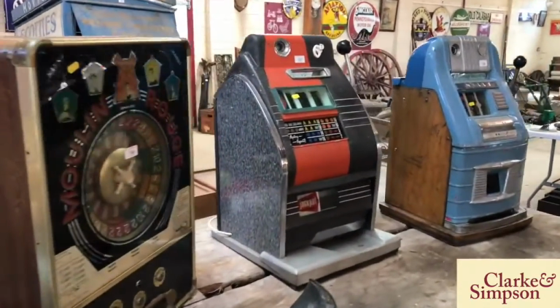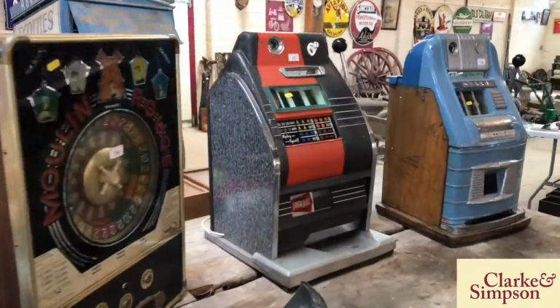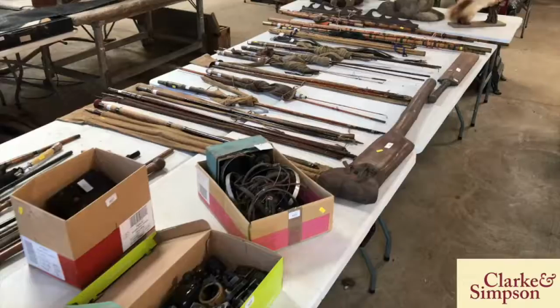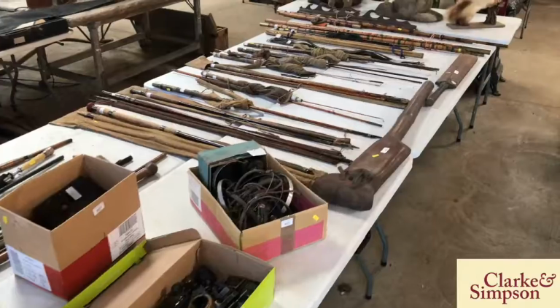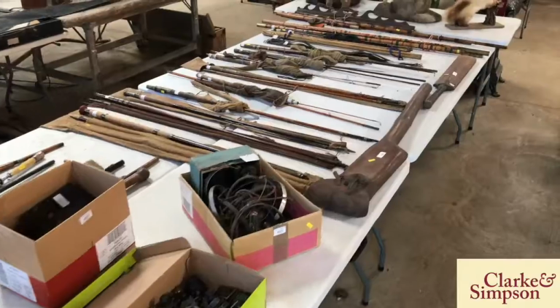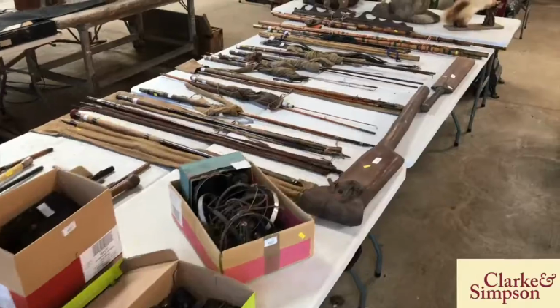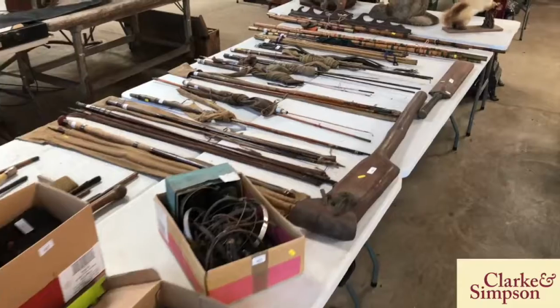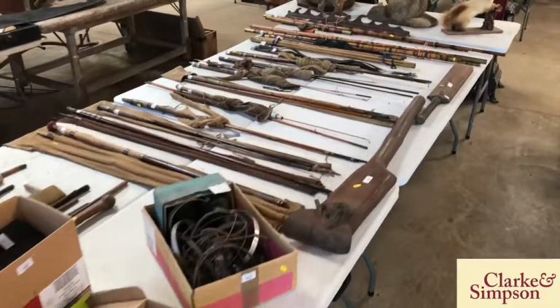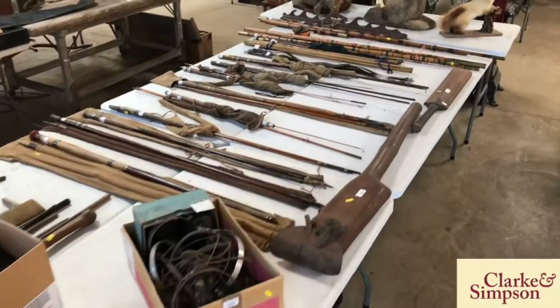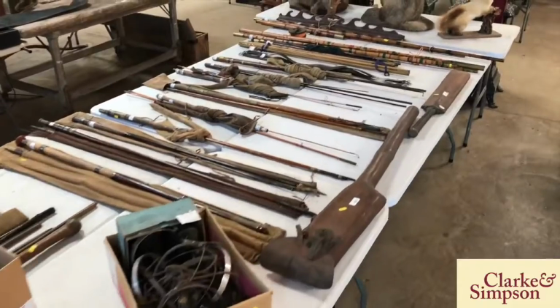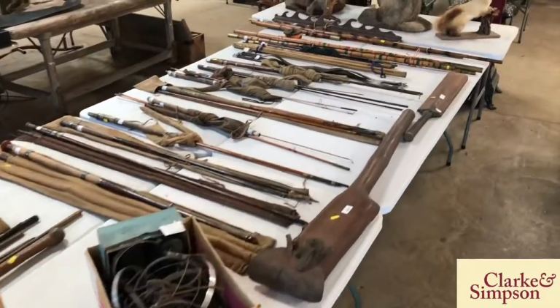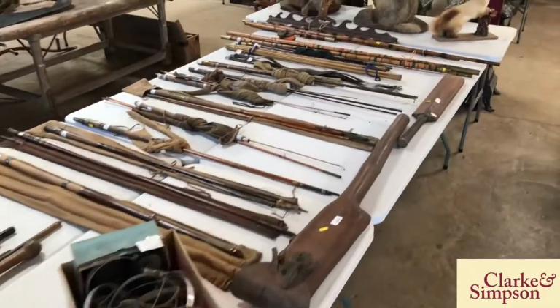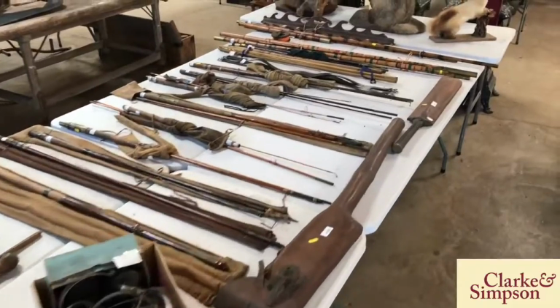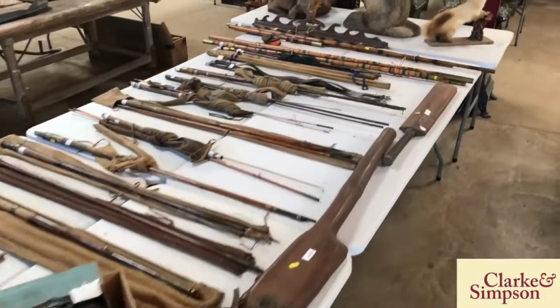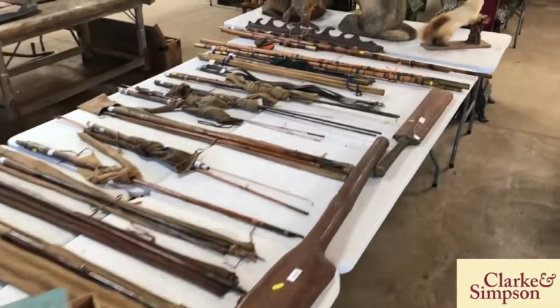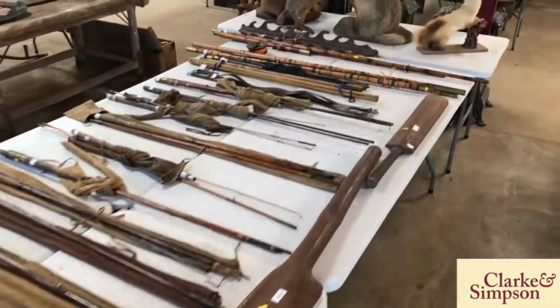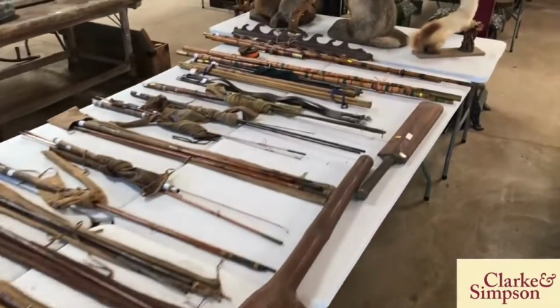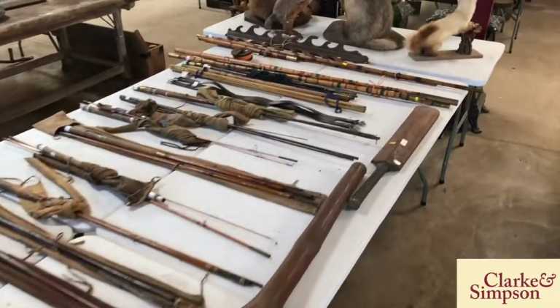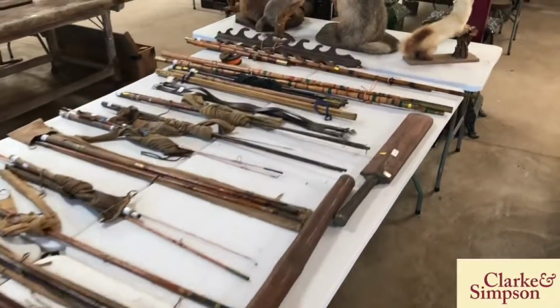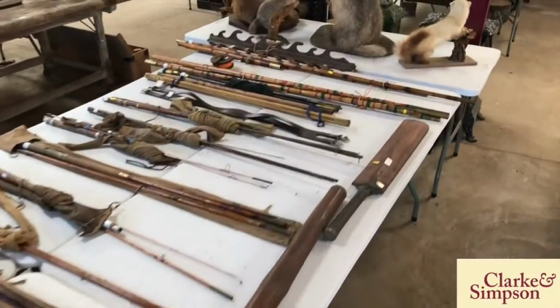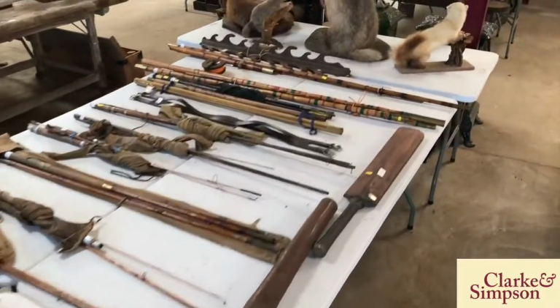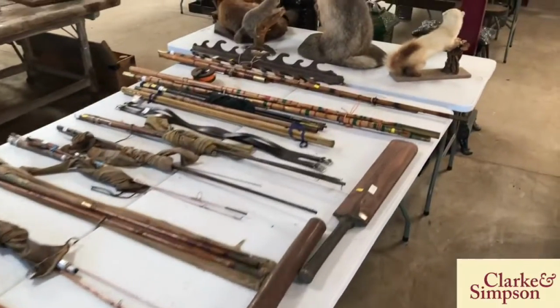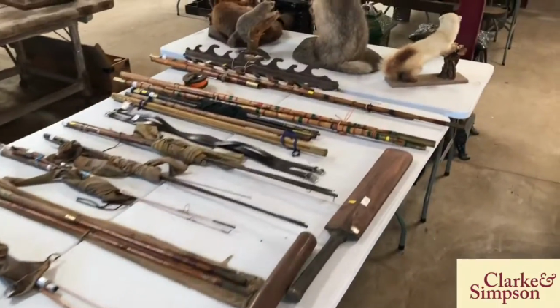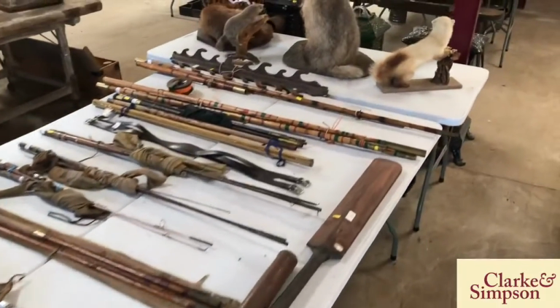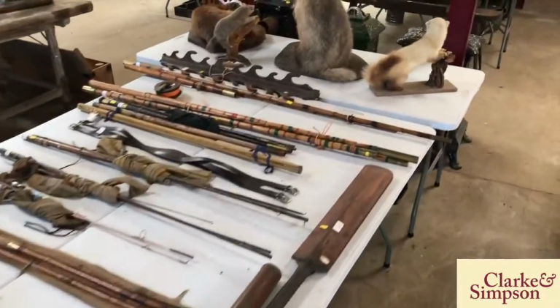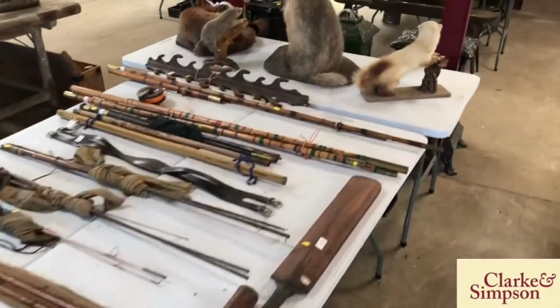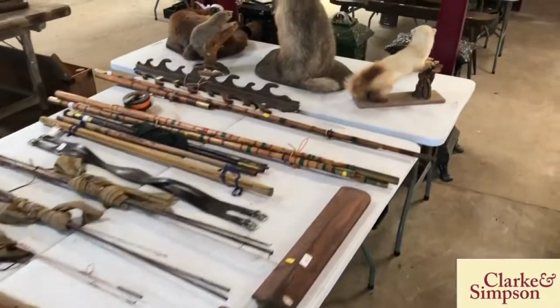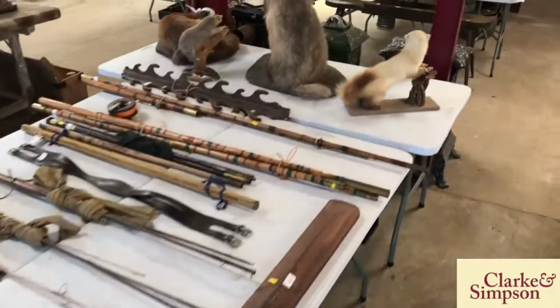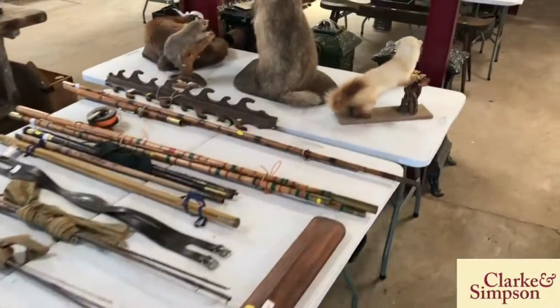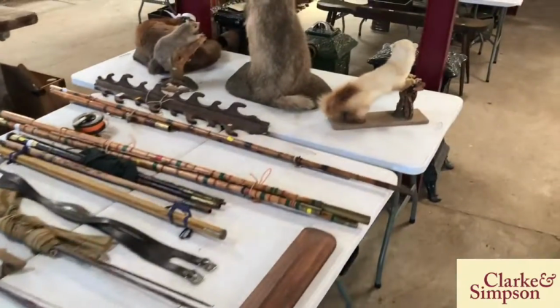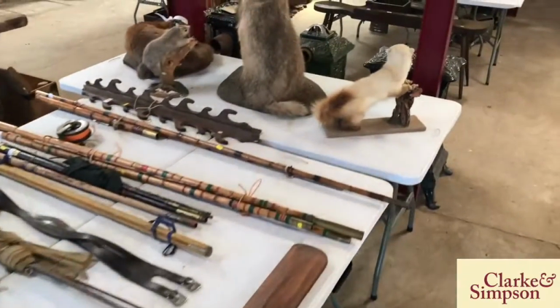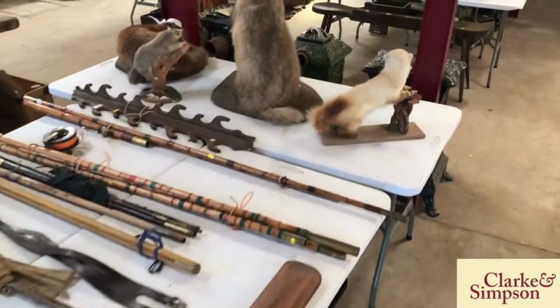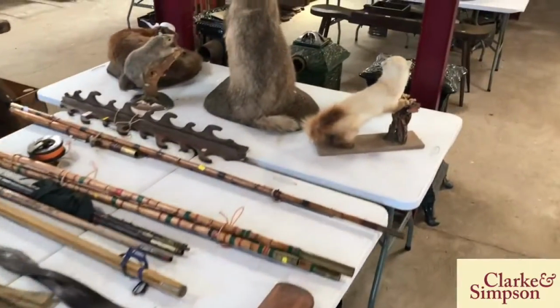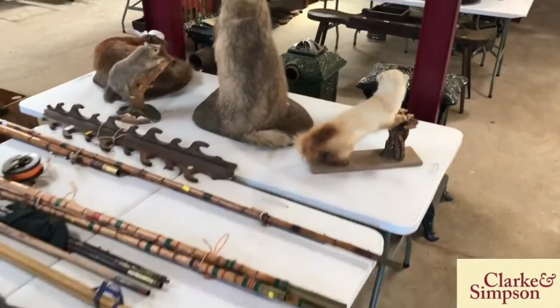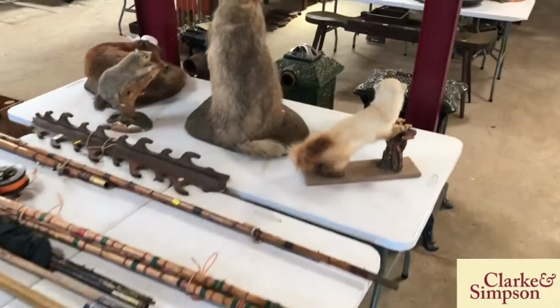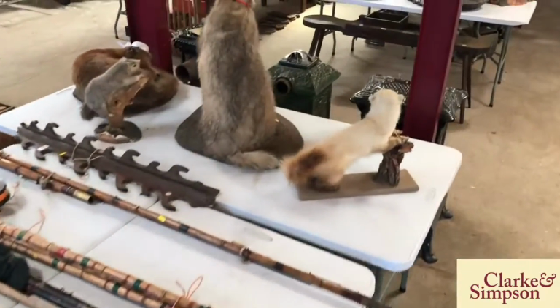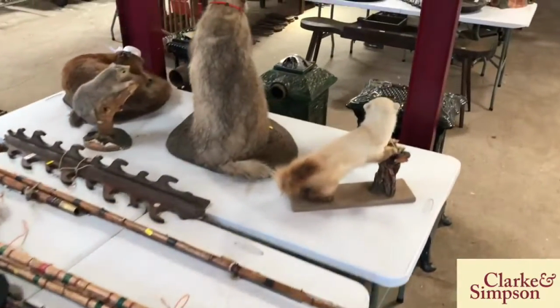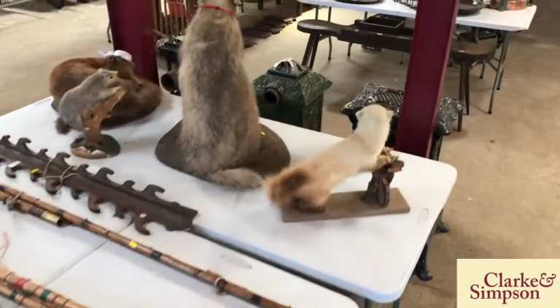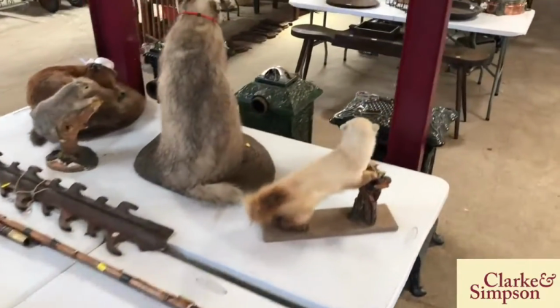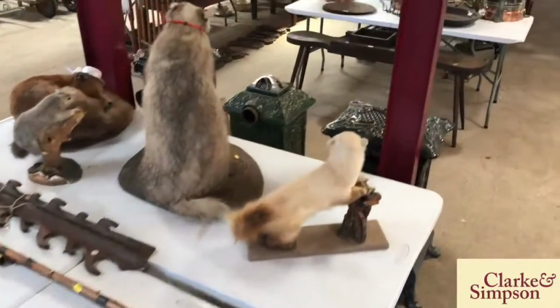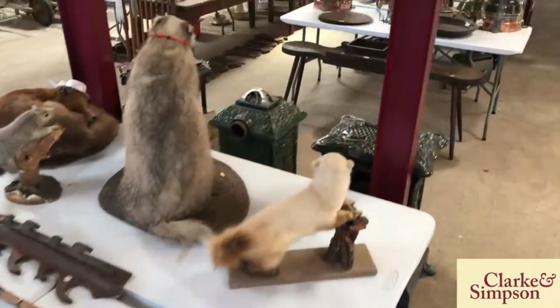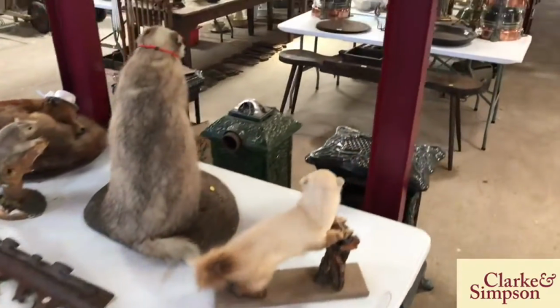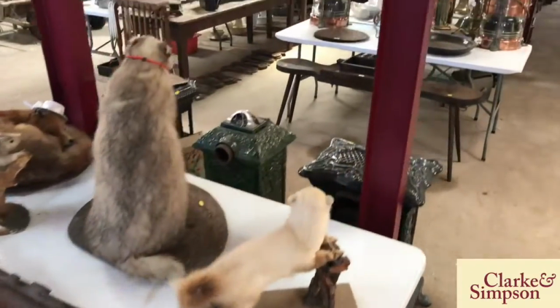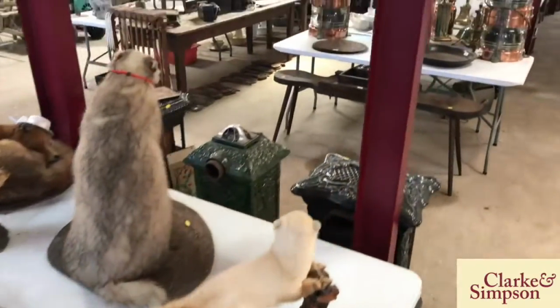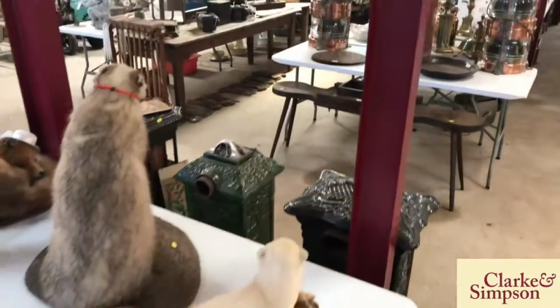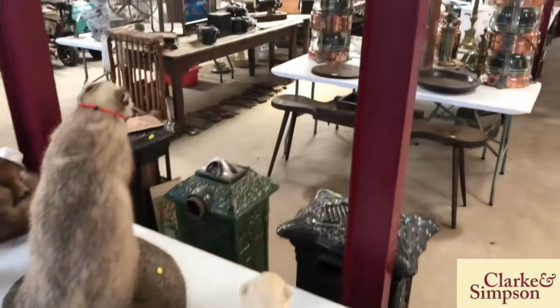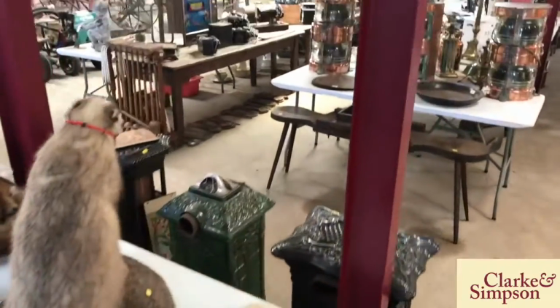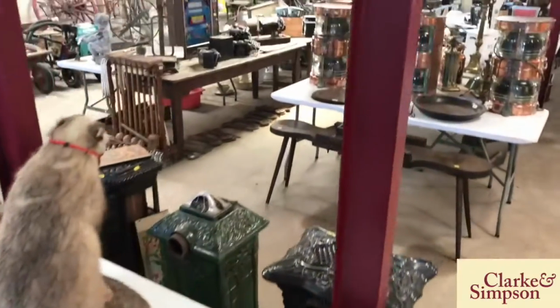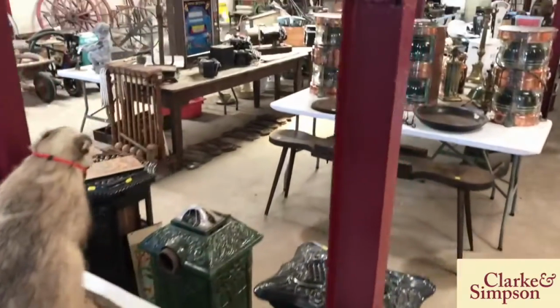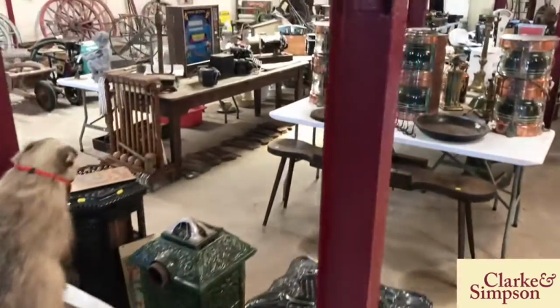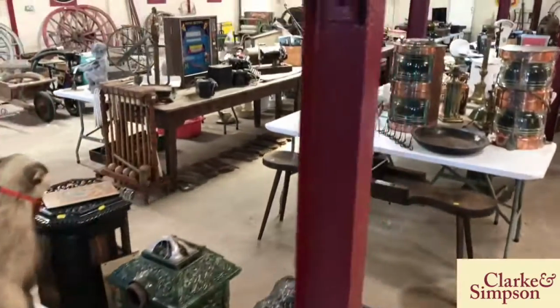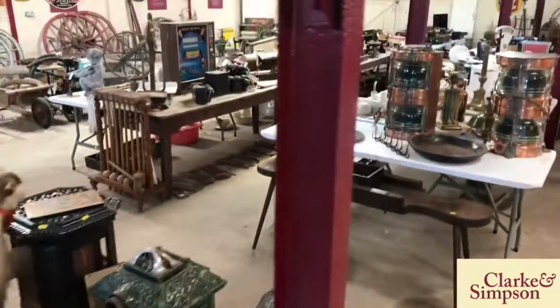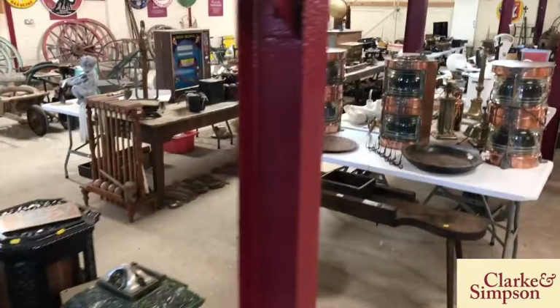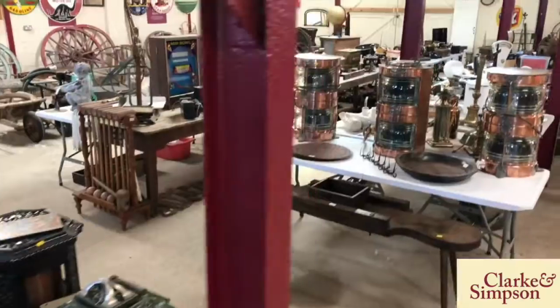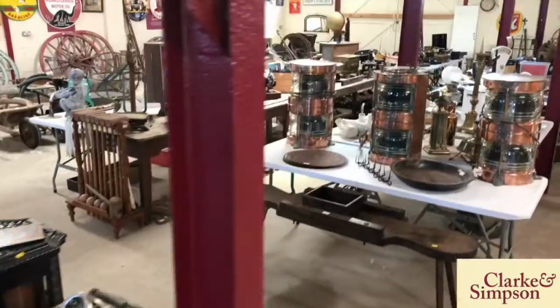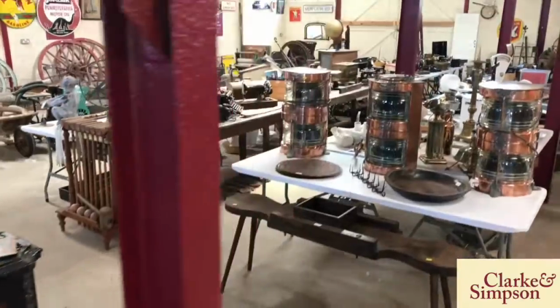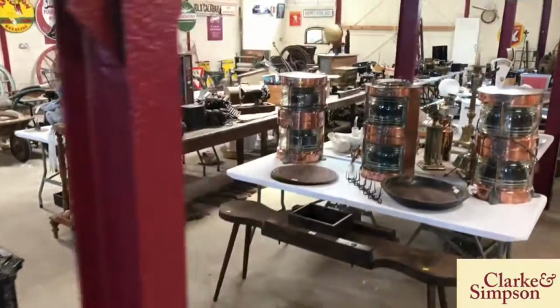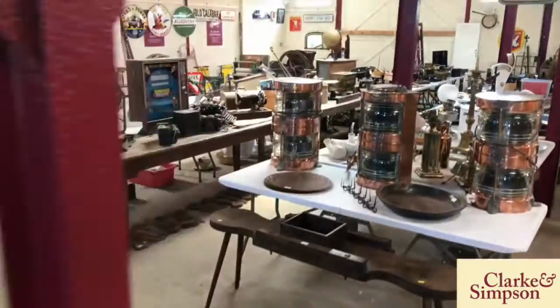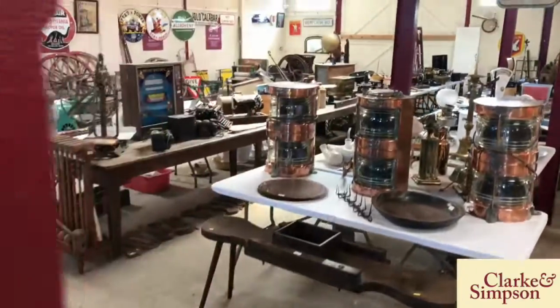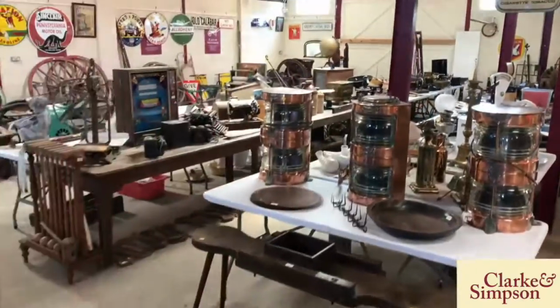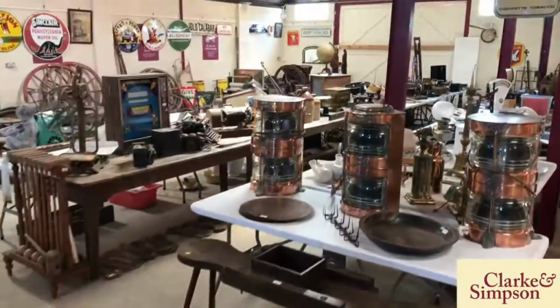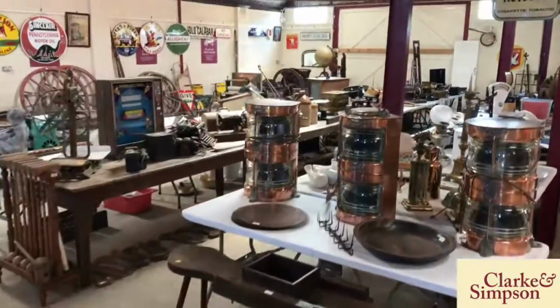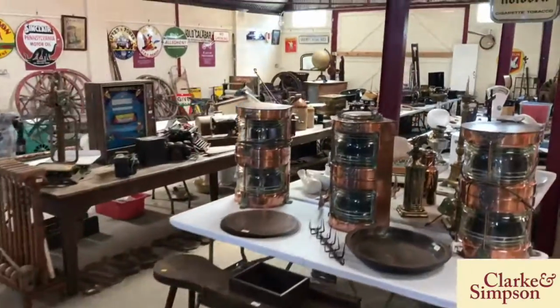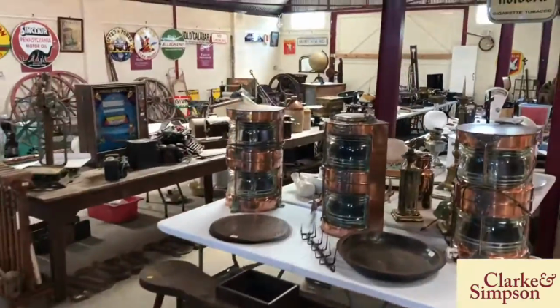We also have fishing rods, taxidermy, and excellent twin copper ship's lights.